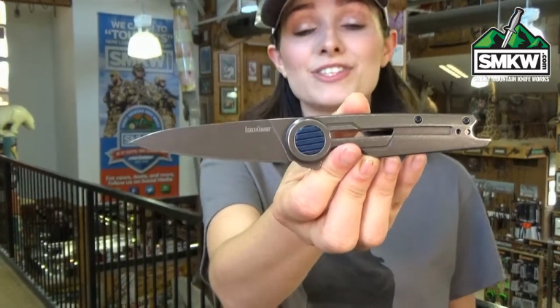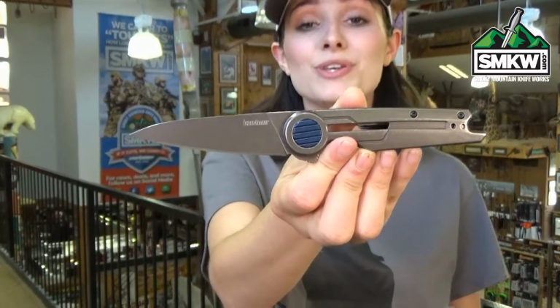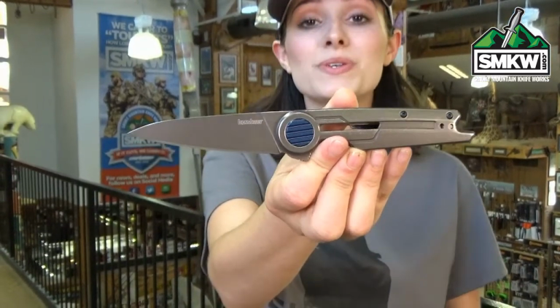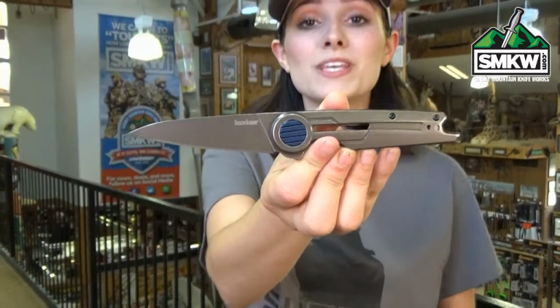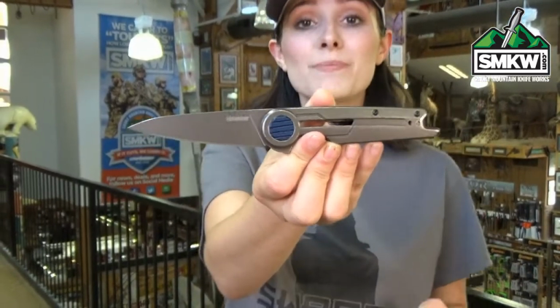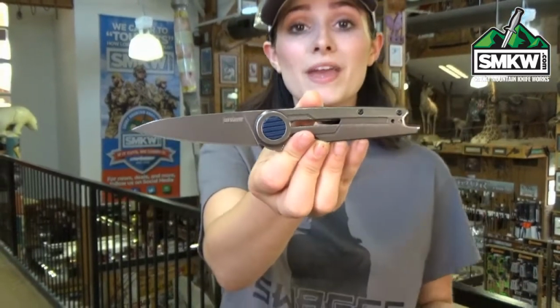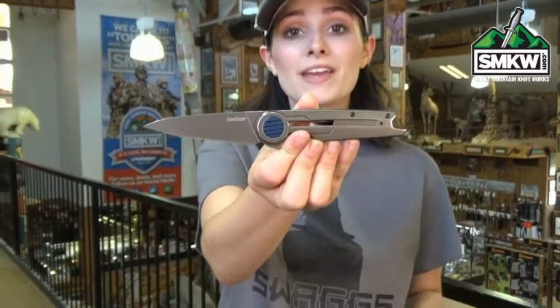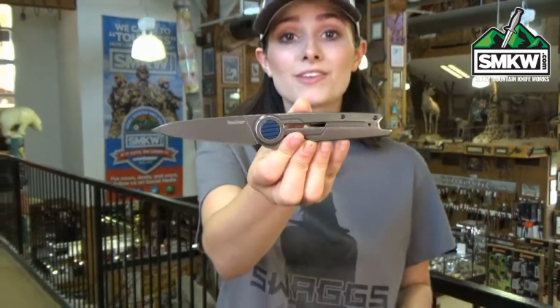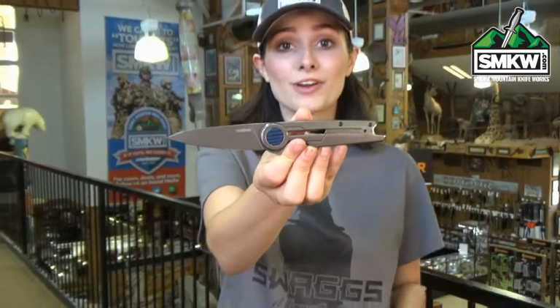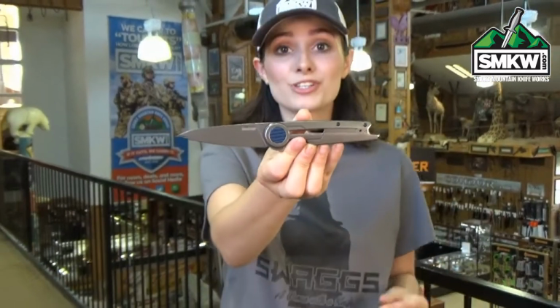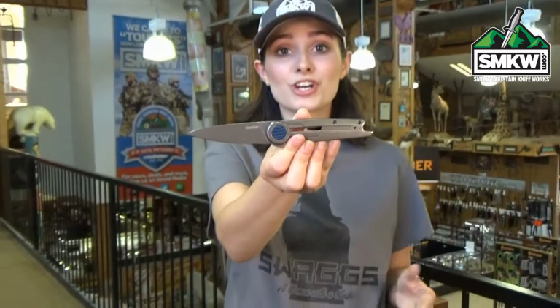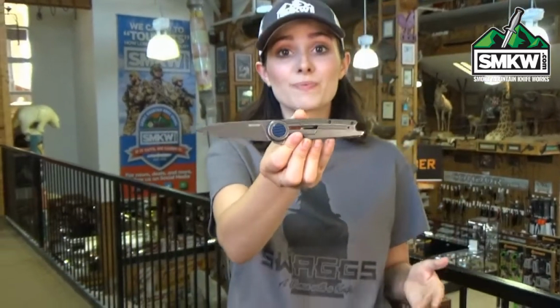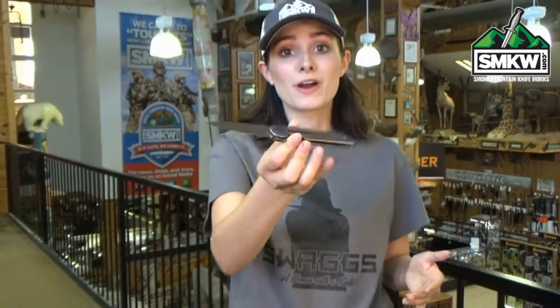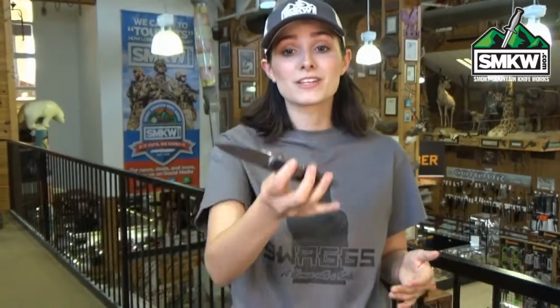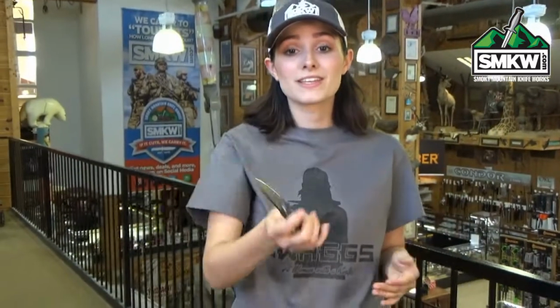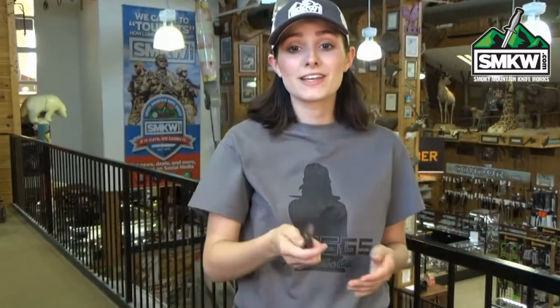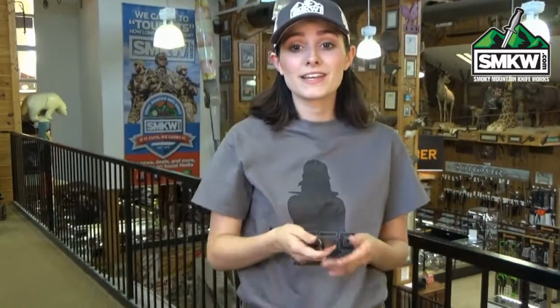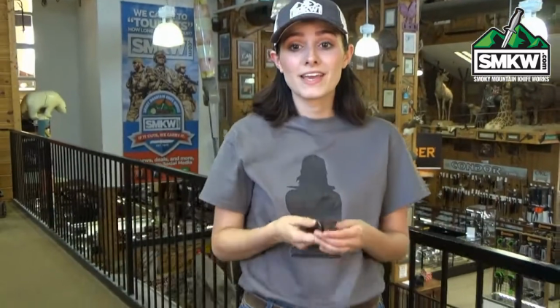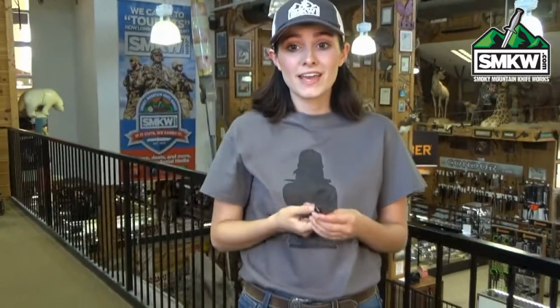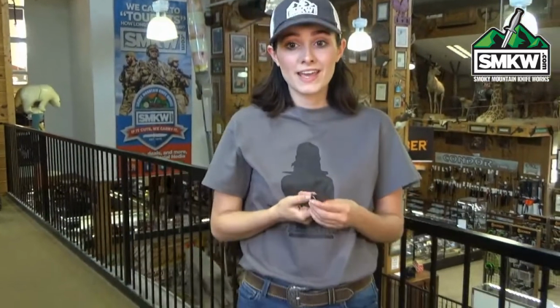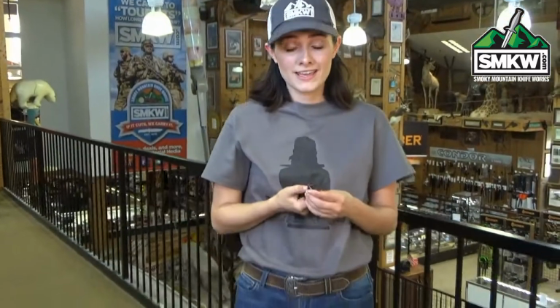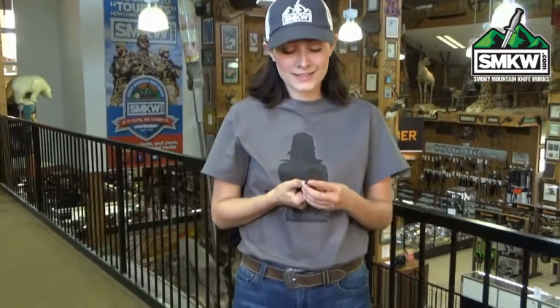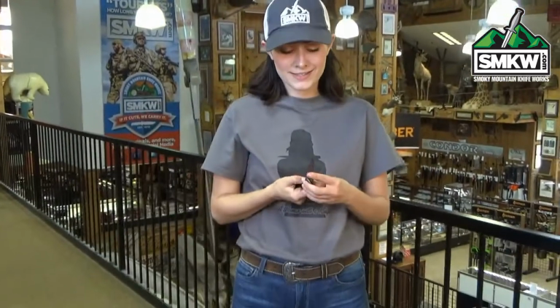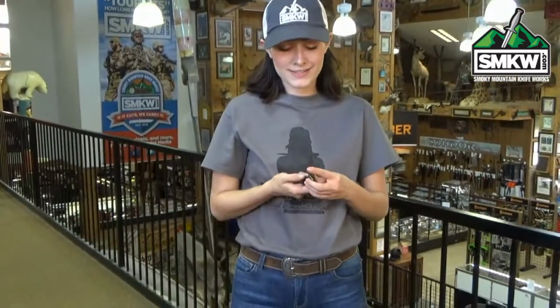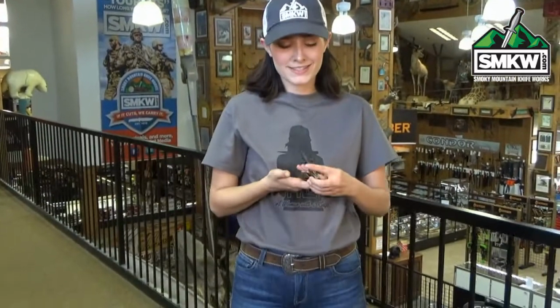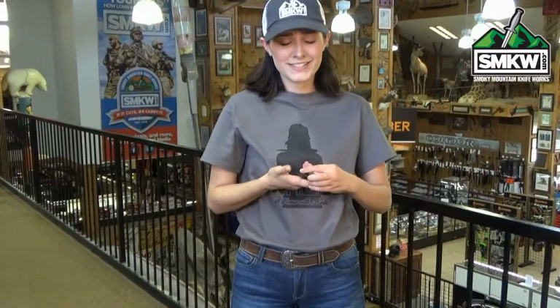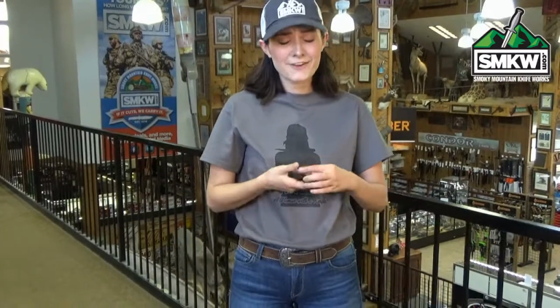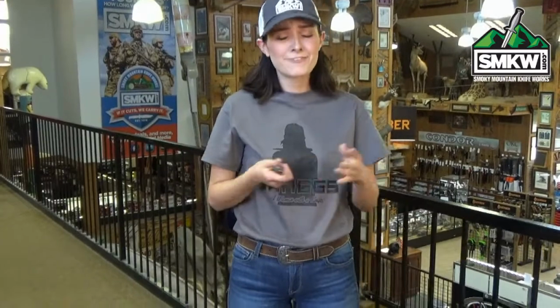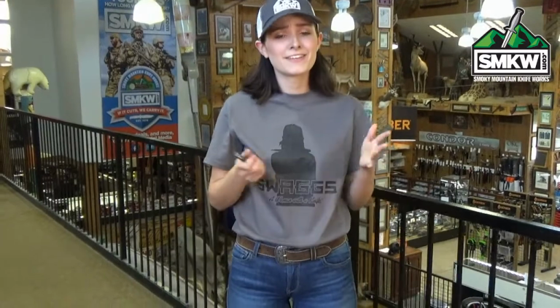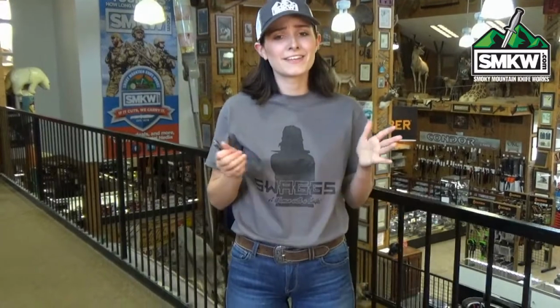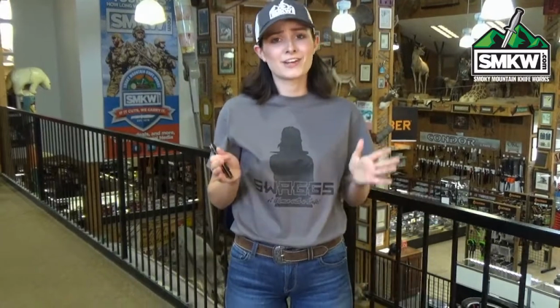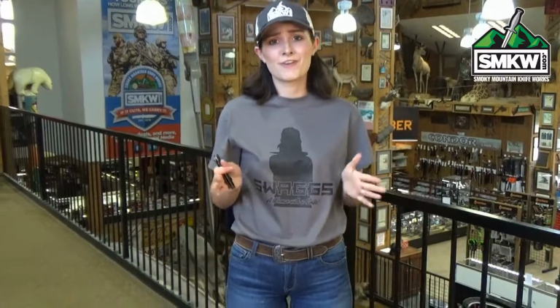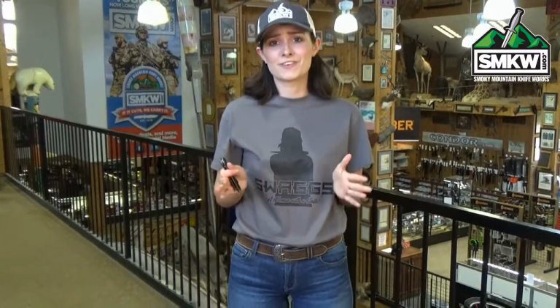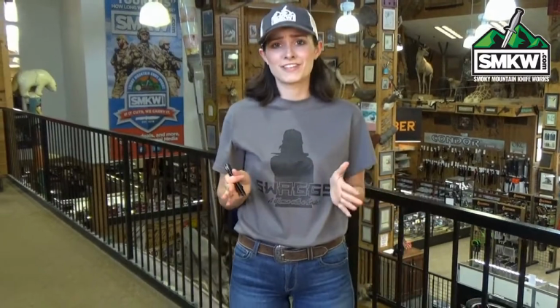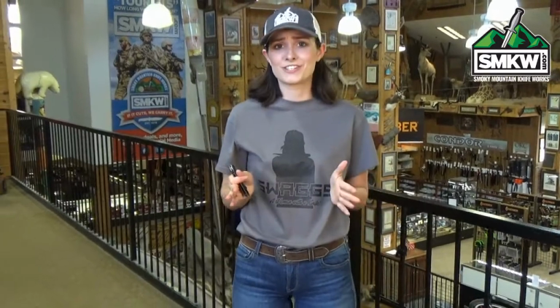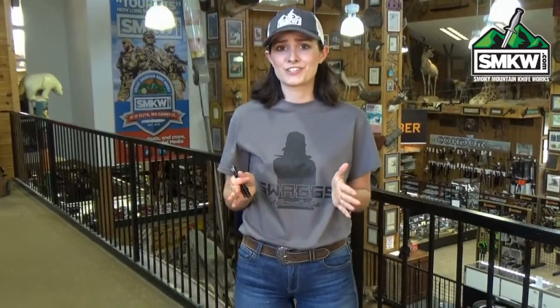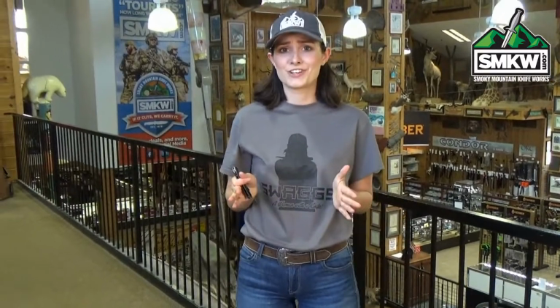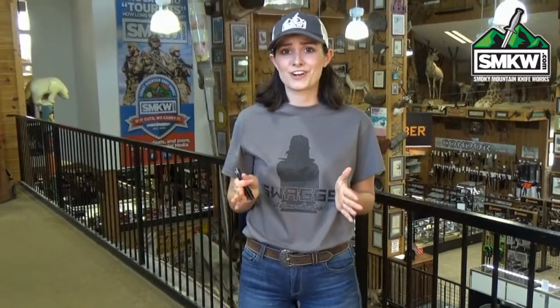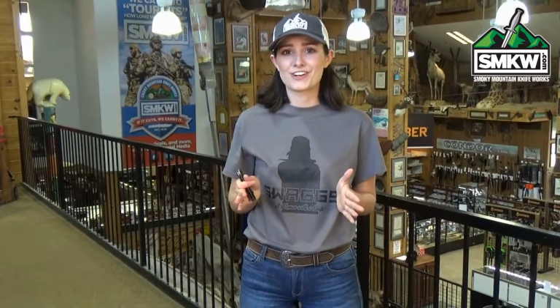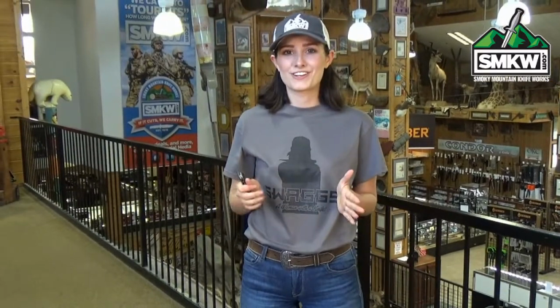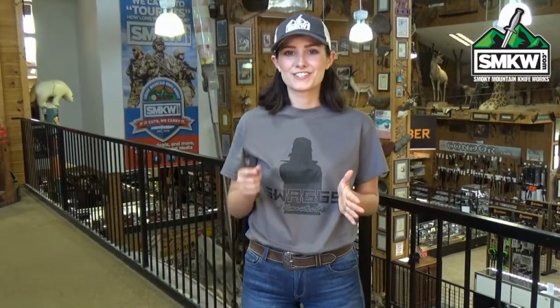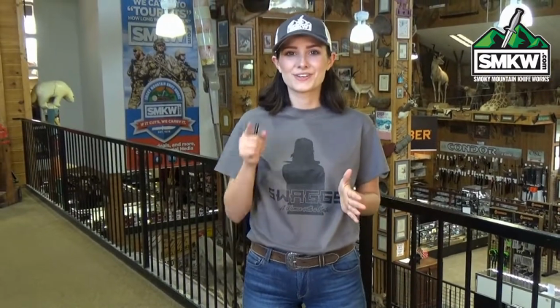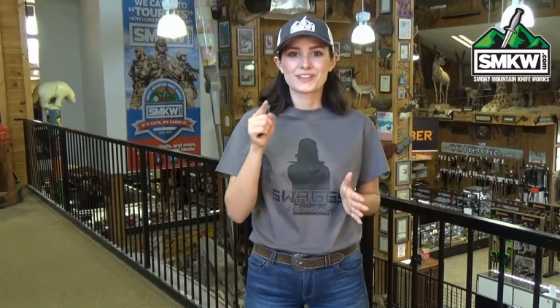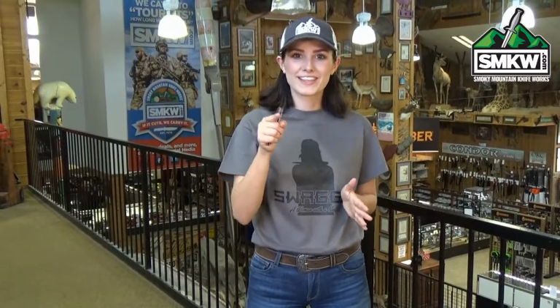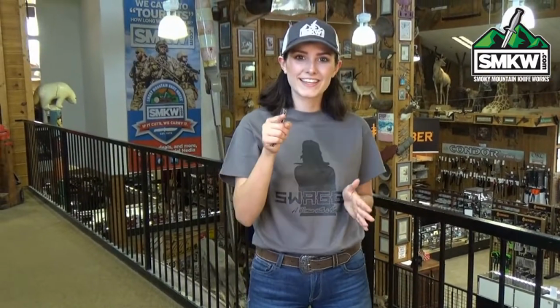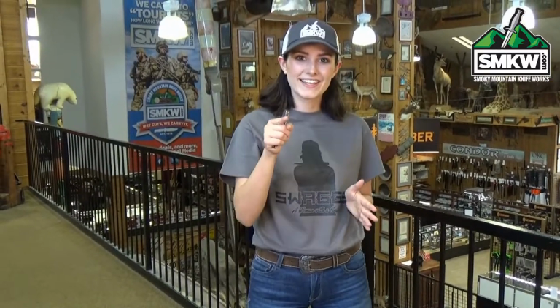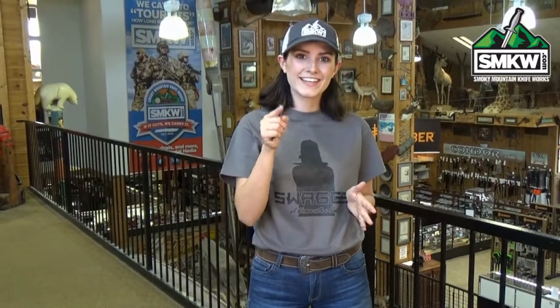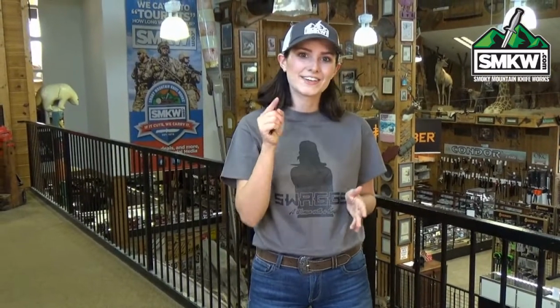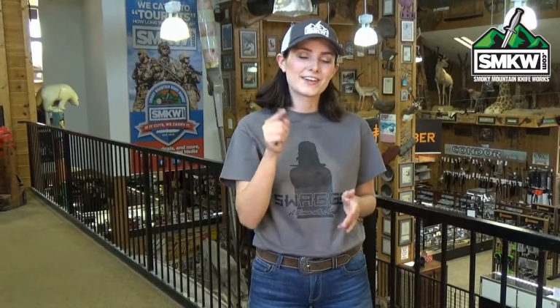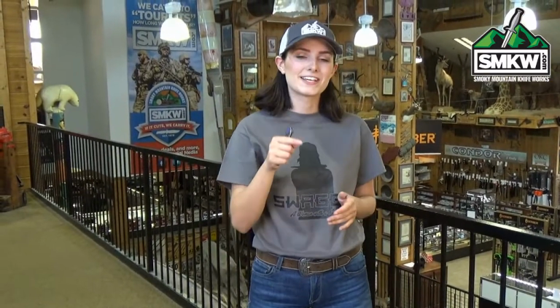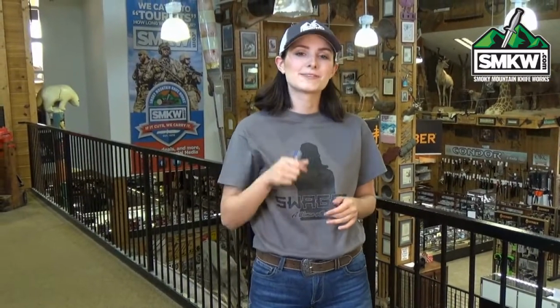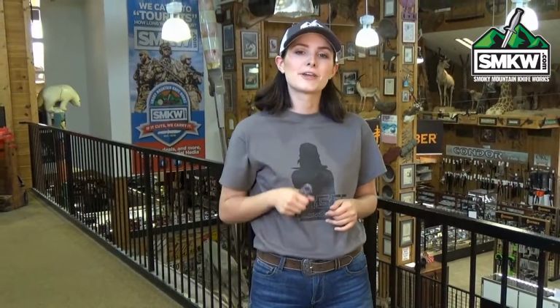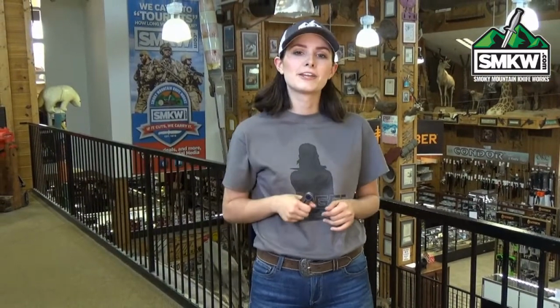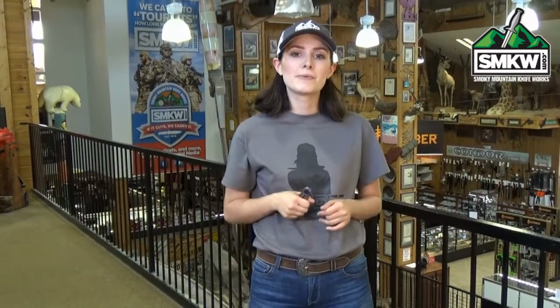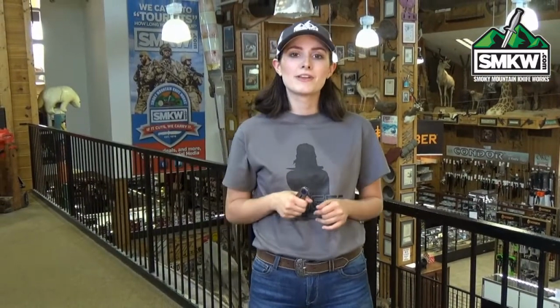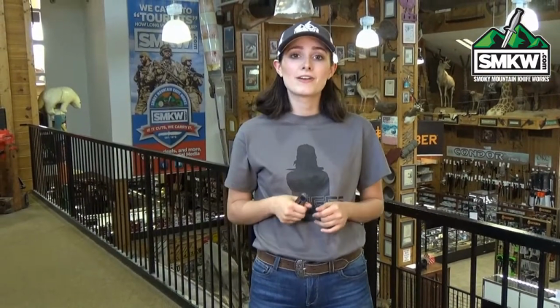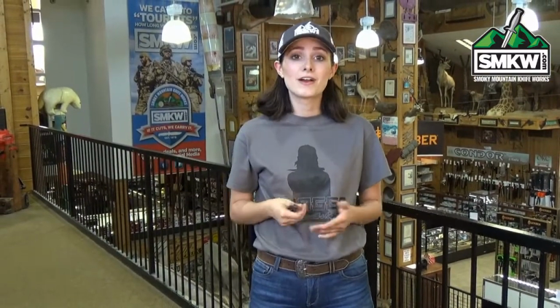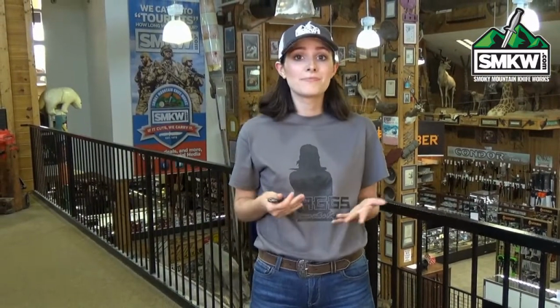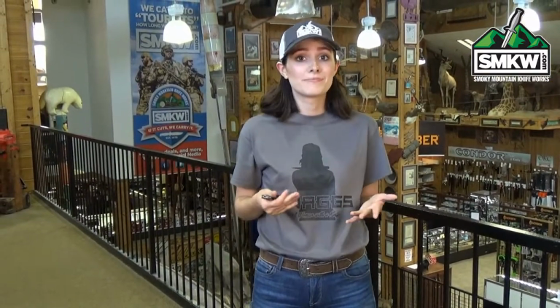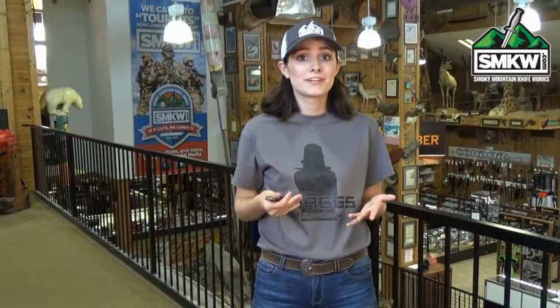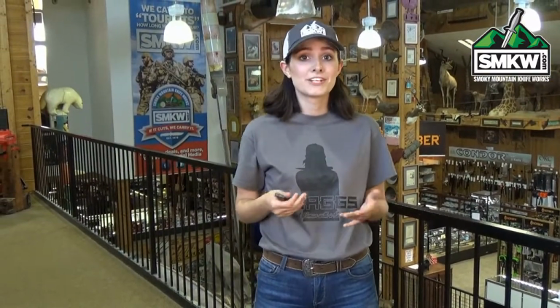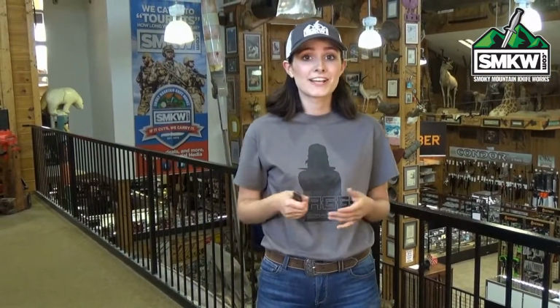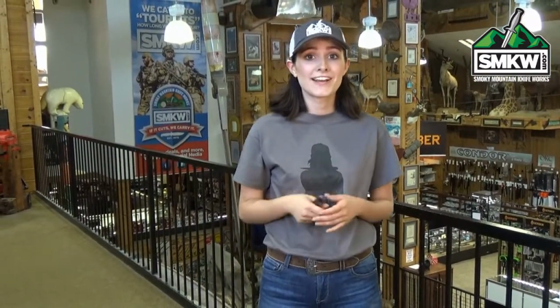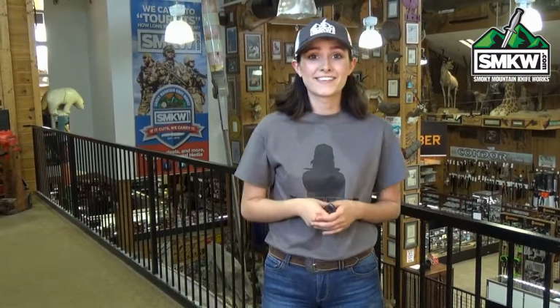This Kershaw Parsec is definitely a conversation starter. So click the link and go to smkw.com to check it out.